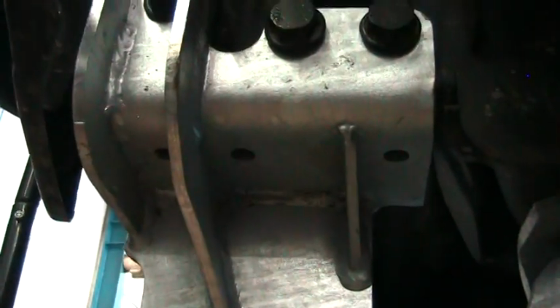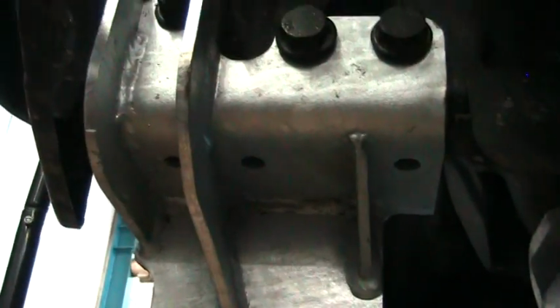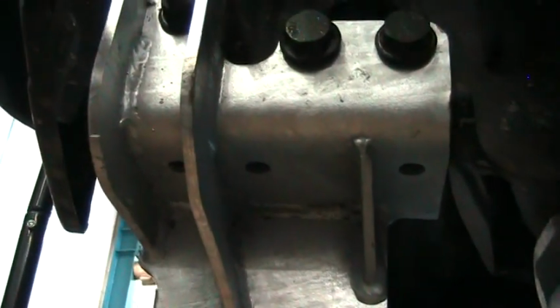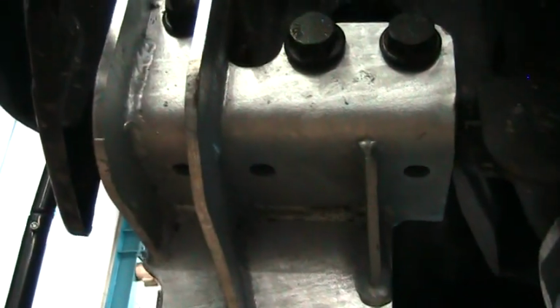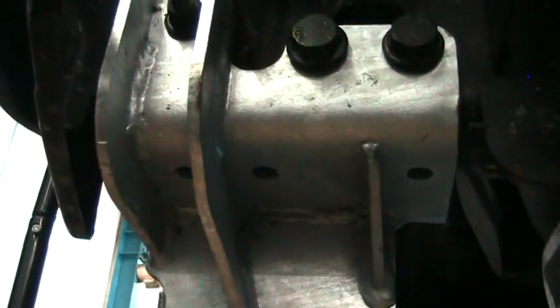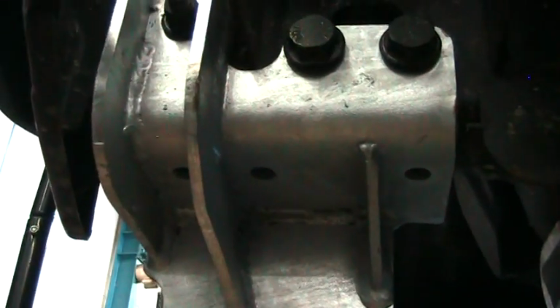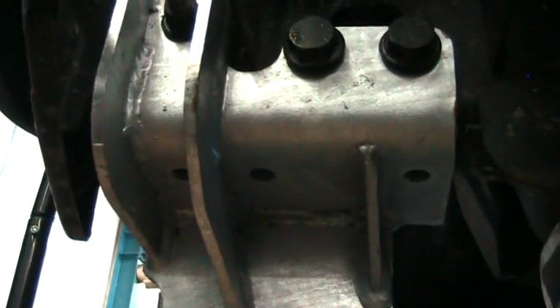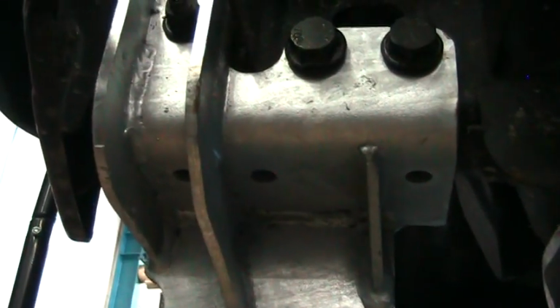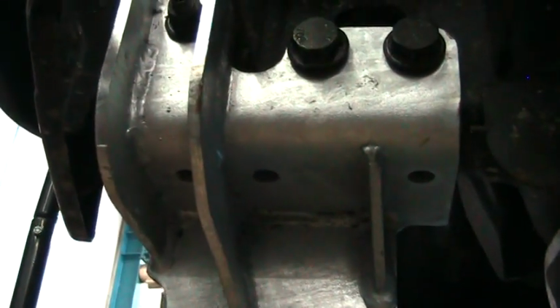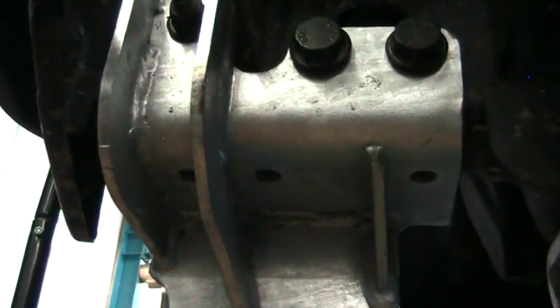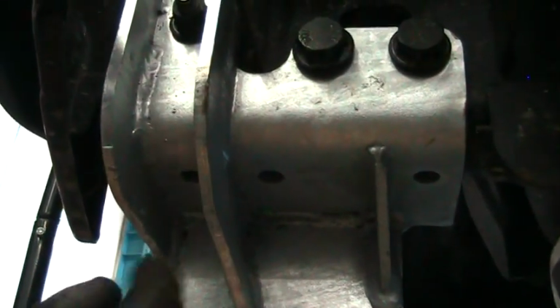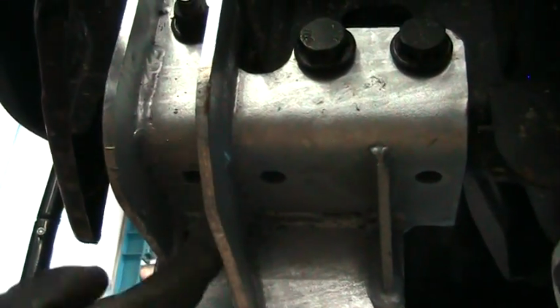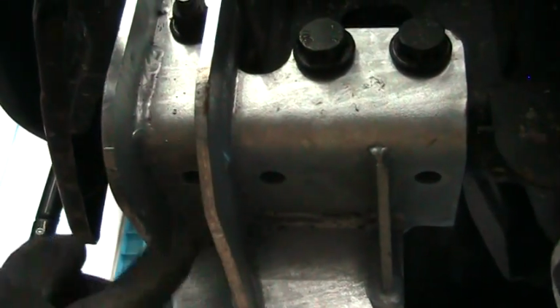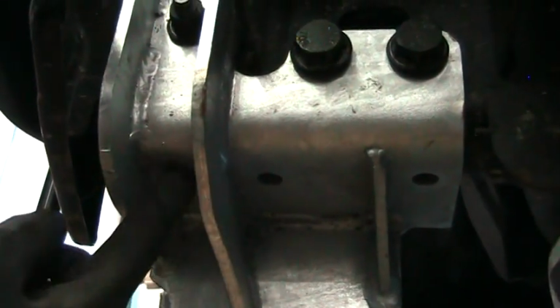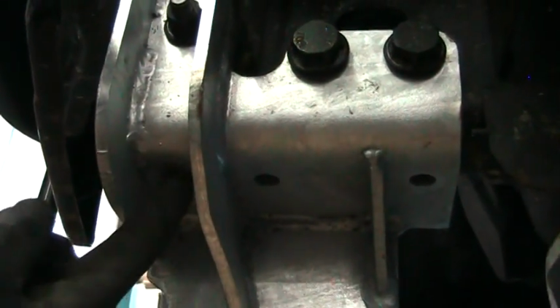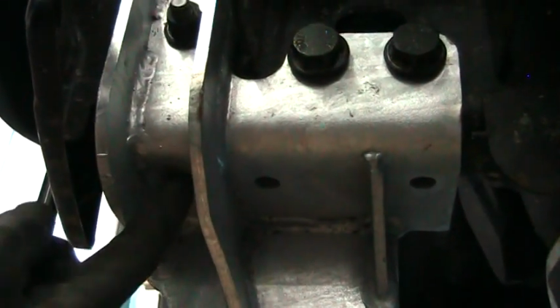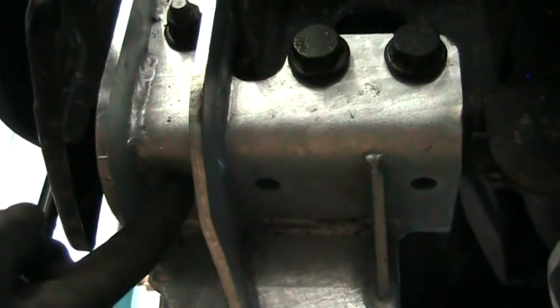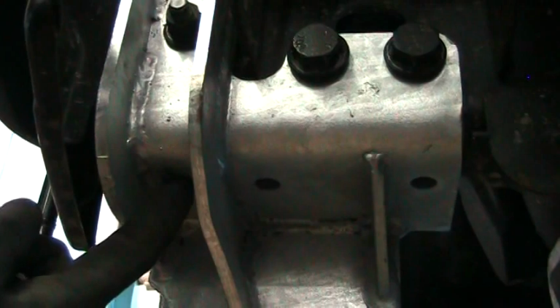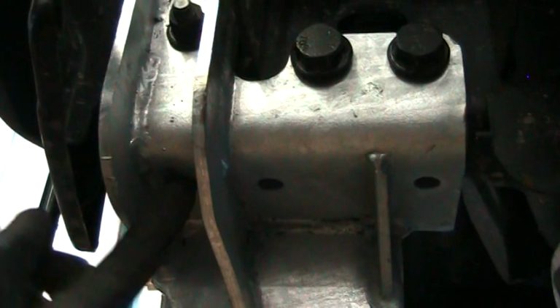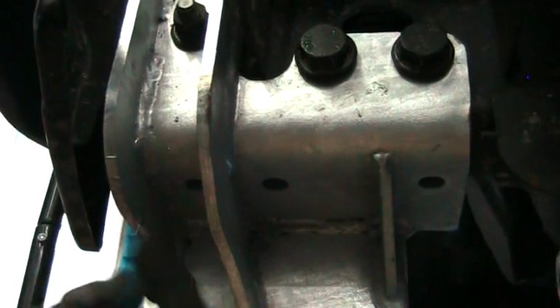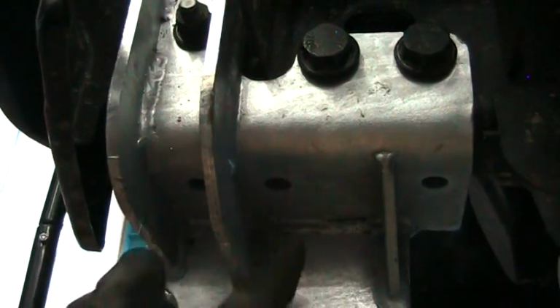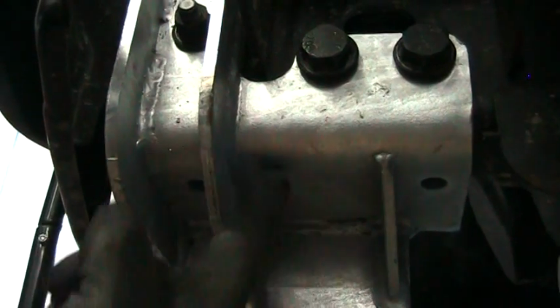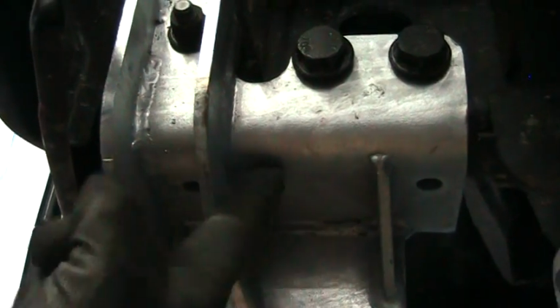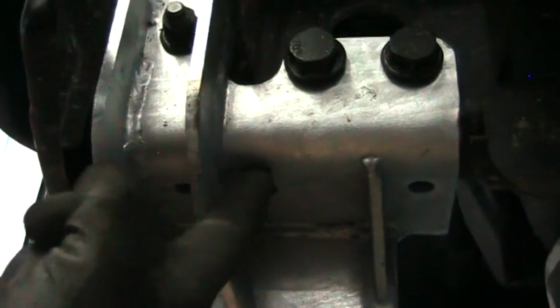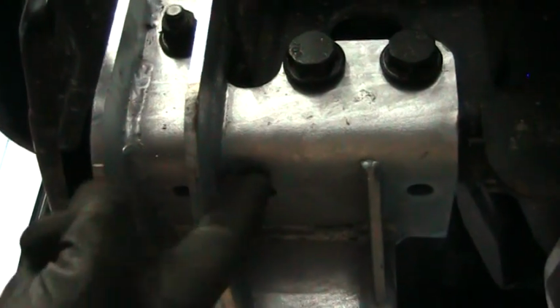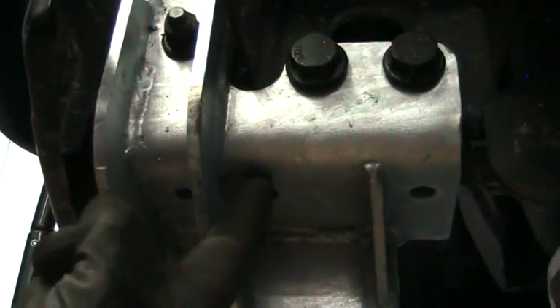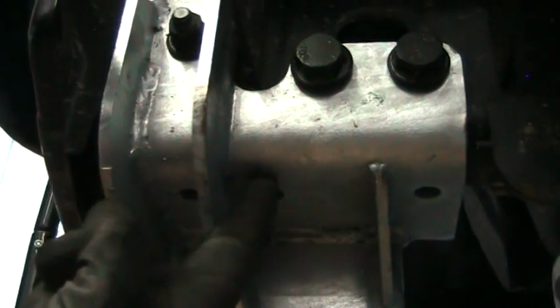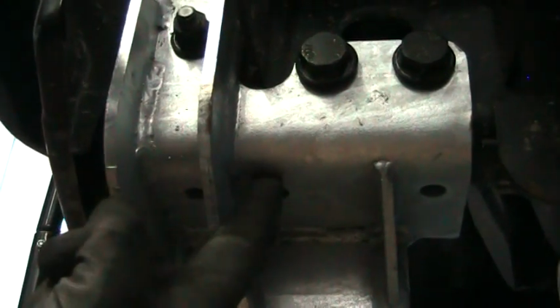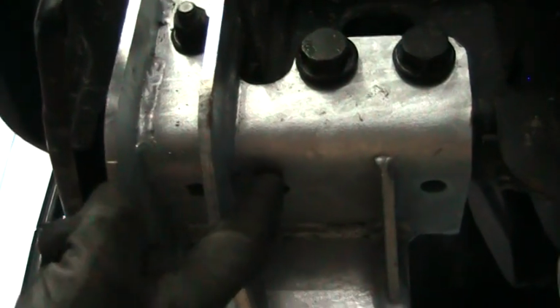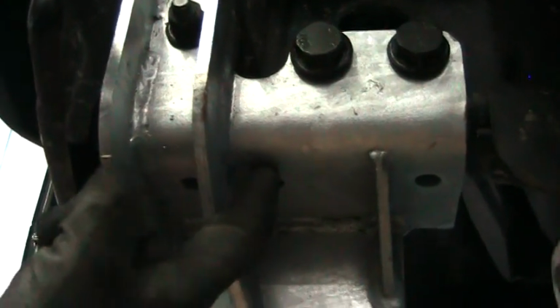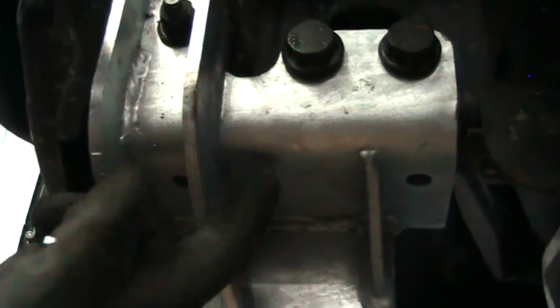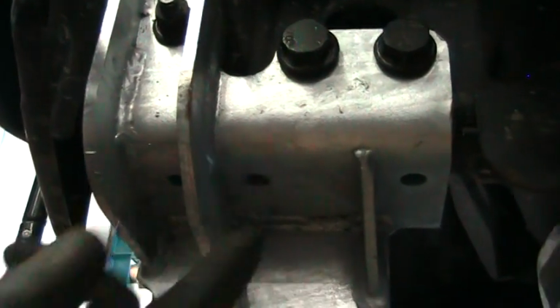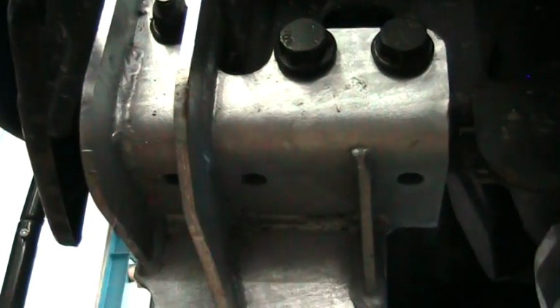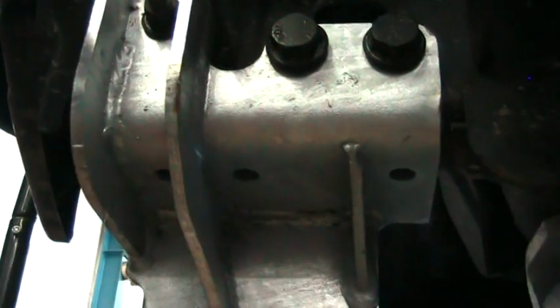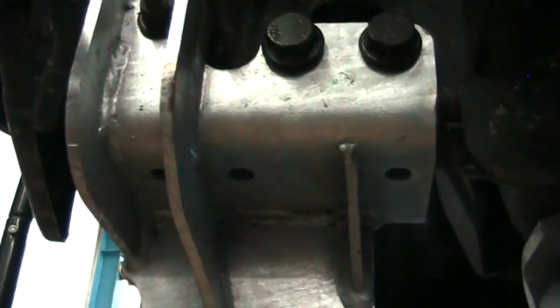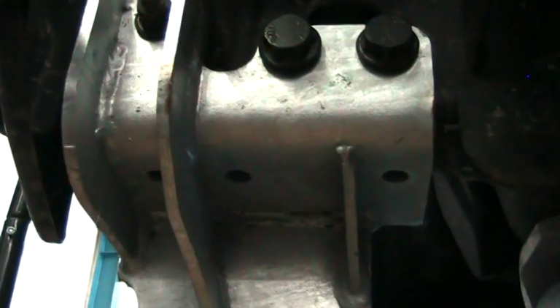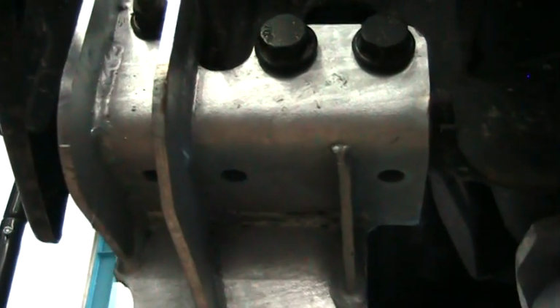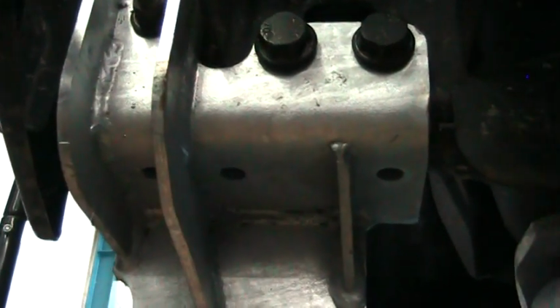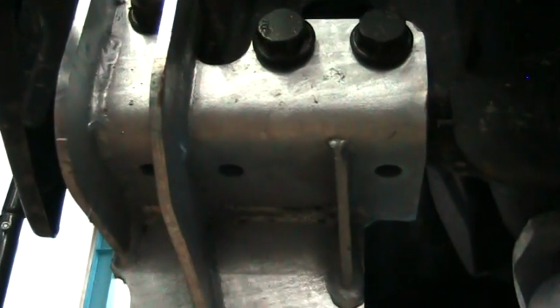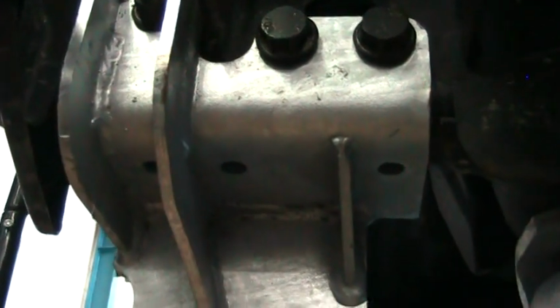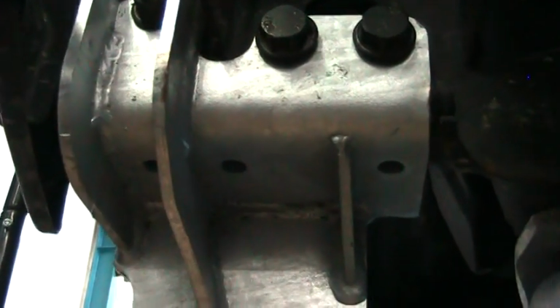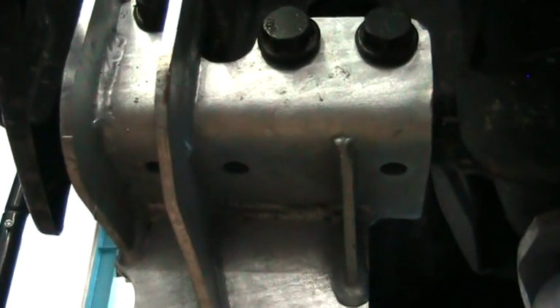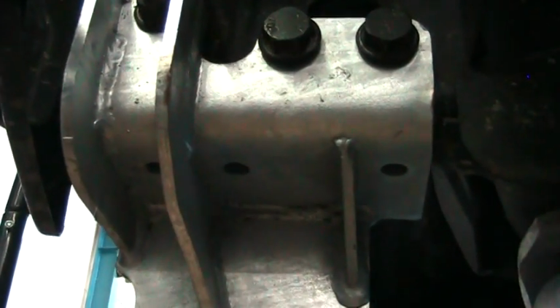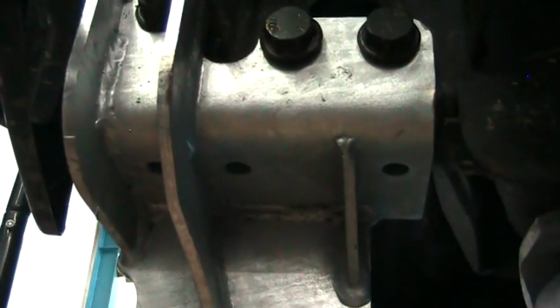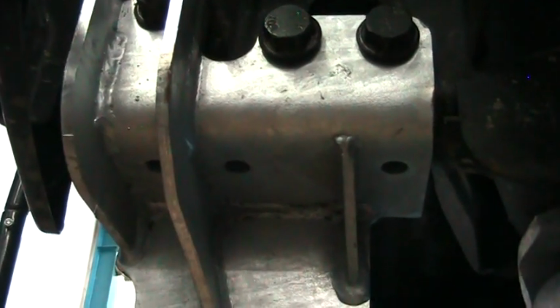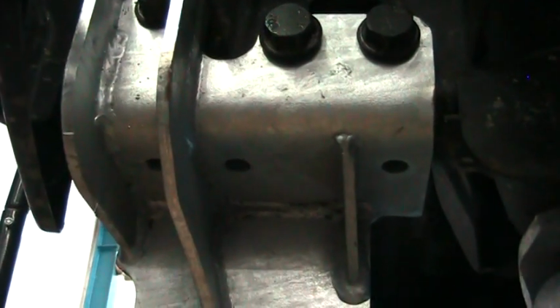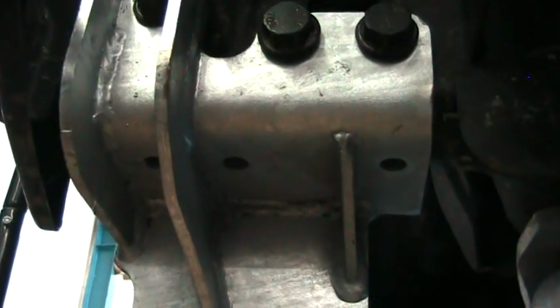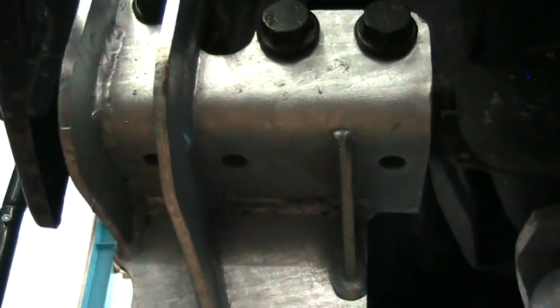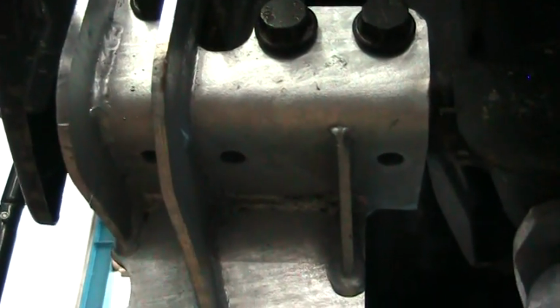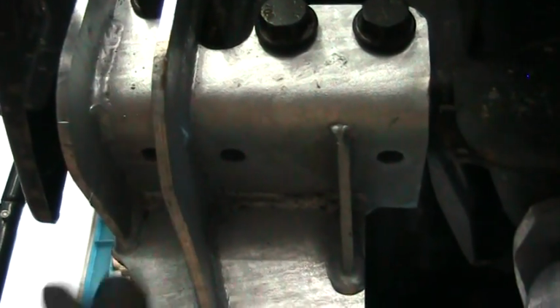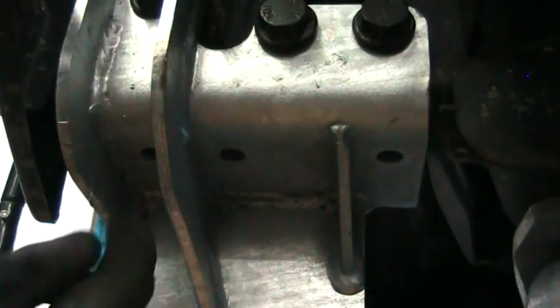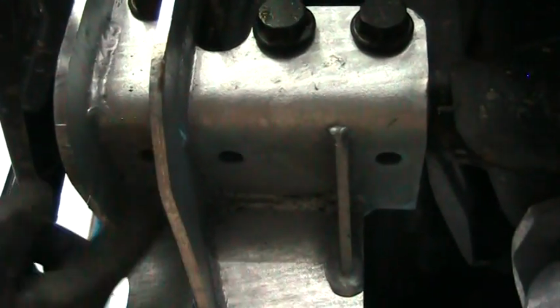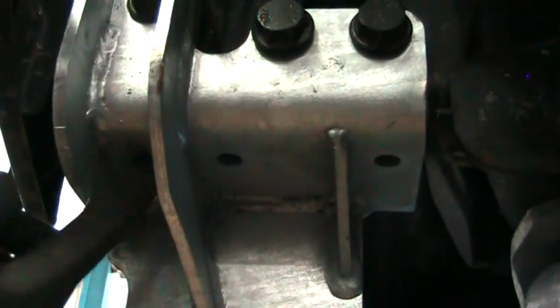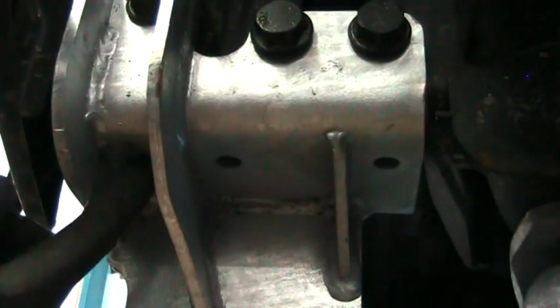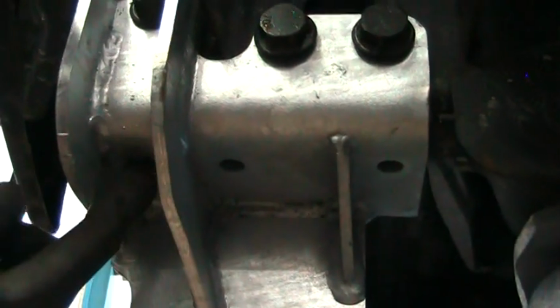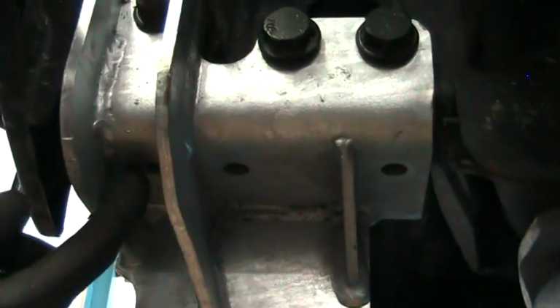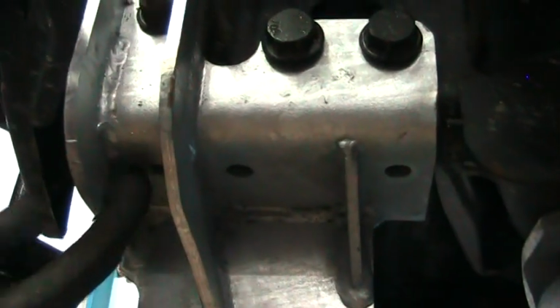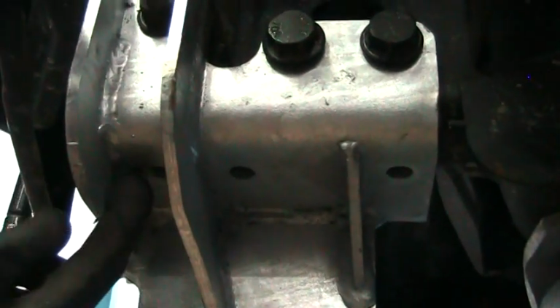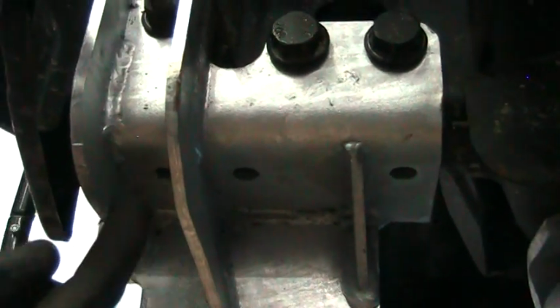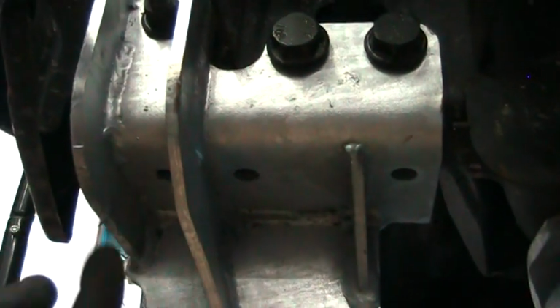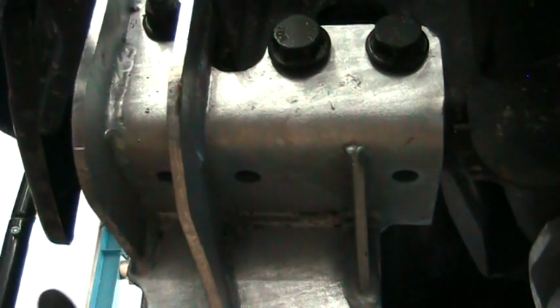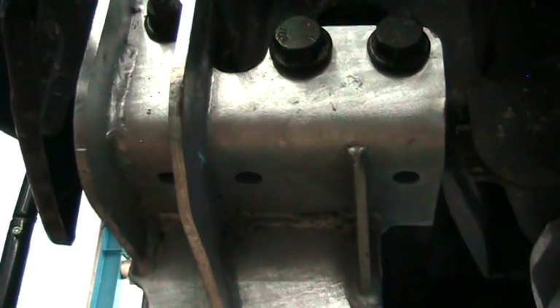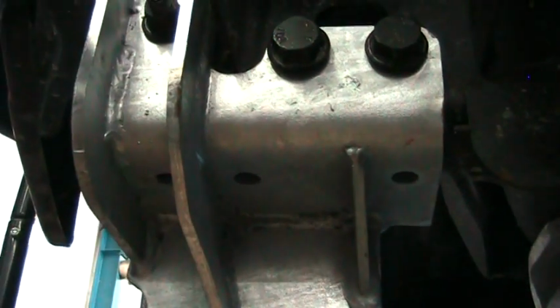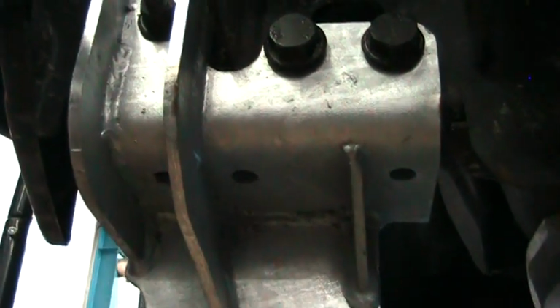I'm going to drill two holes — the front and the second one. I'm going to start with a quarter-inch pilot, and then go up to a half inch.